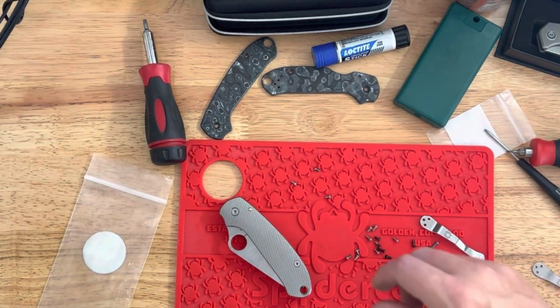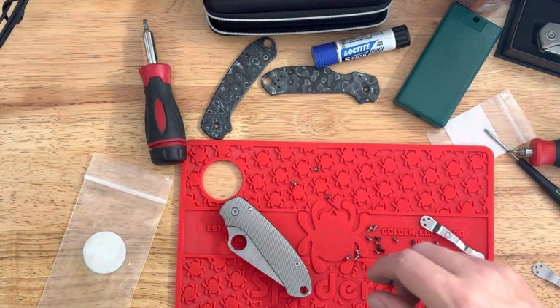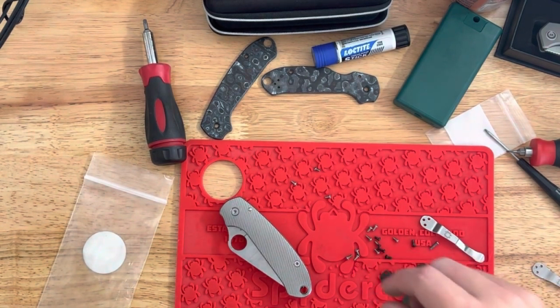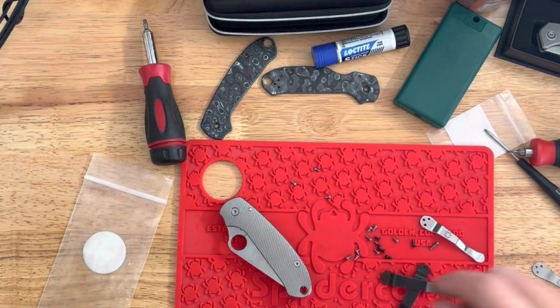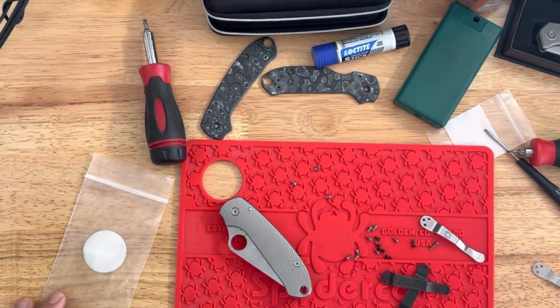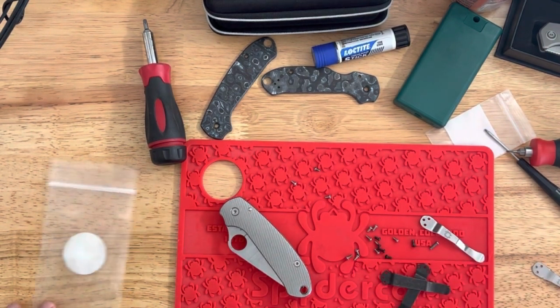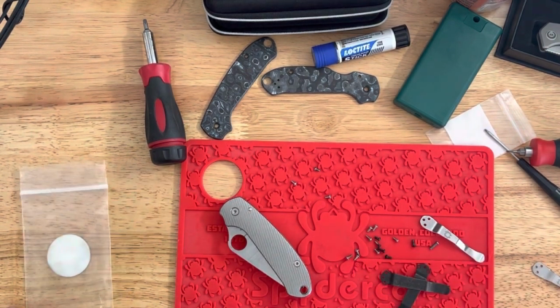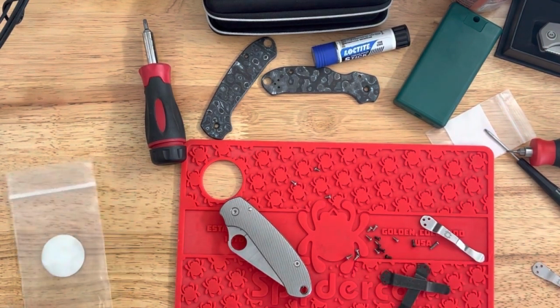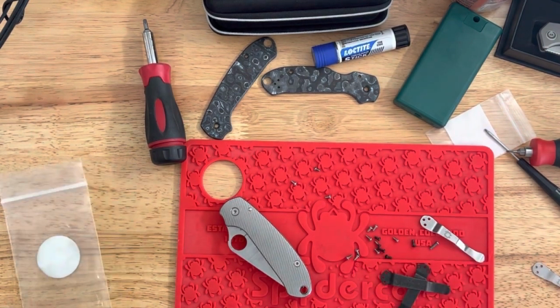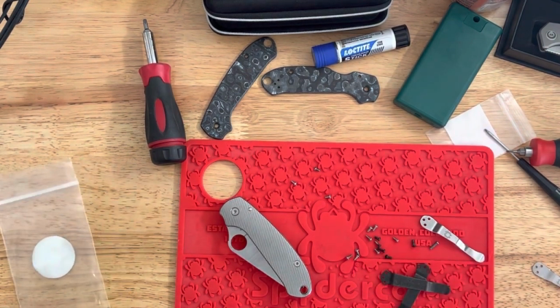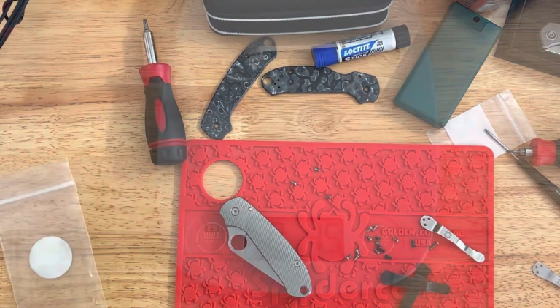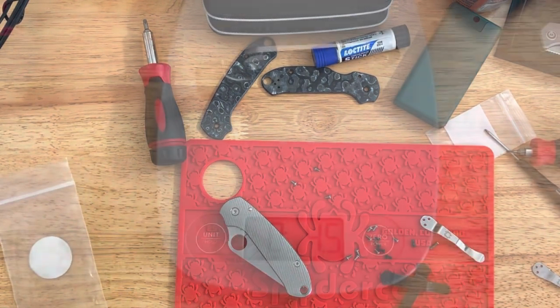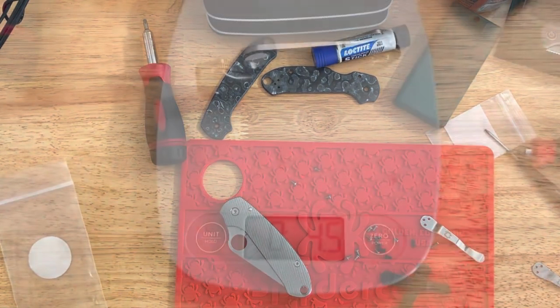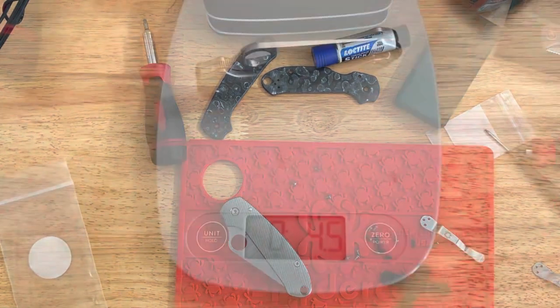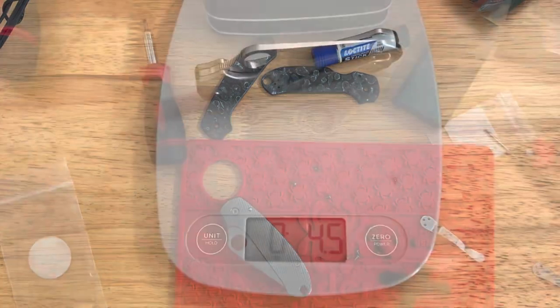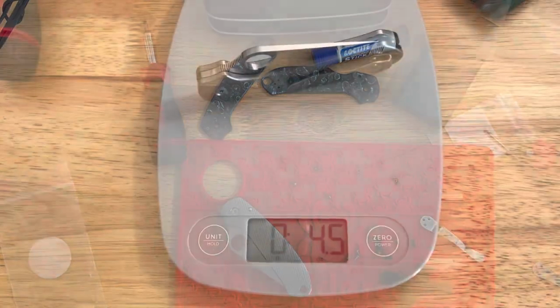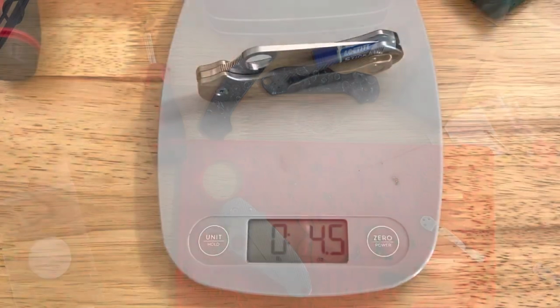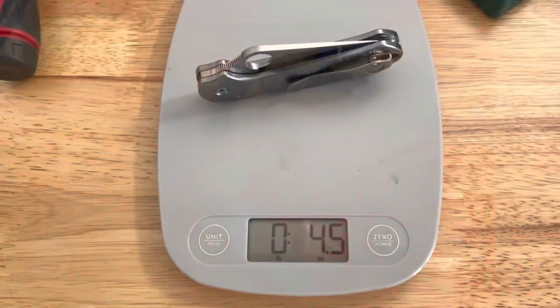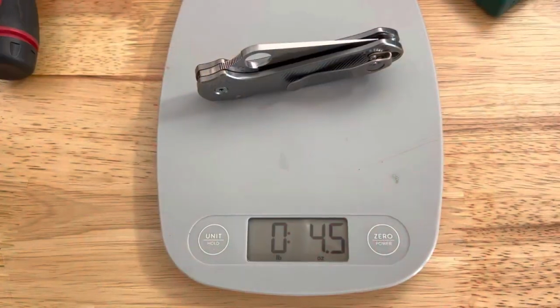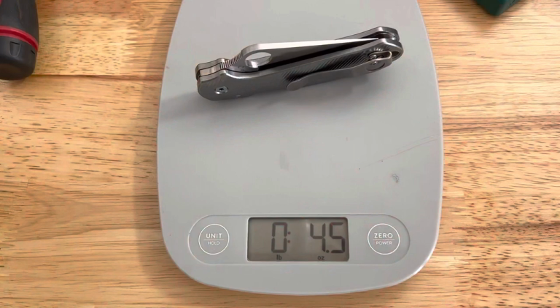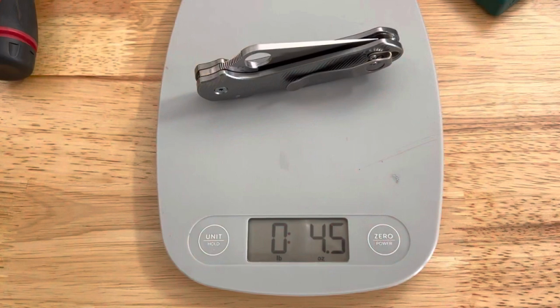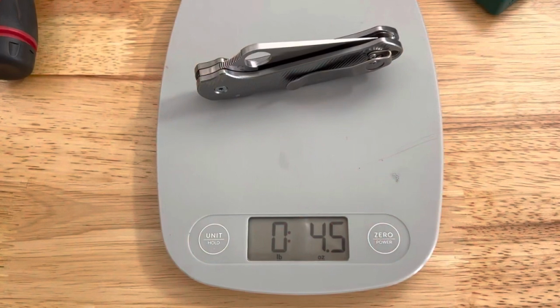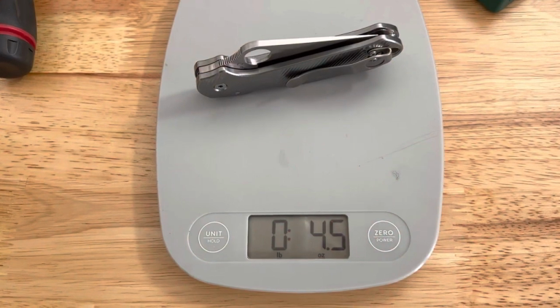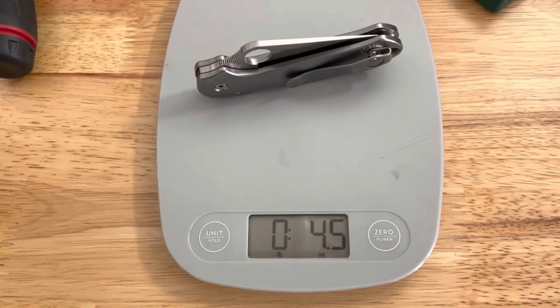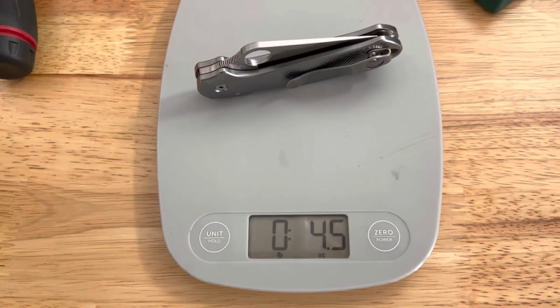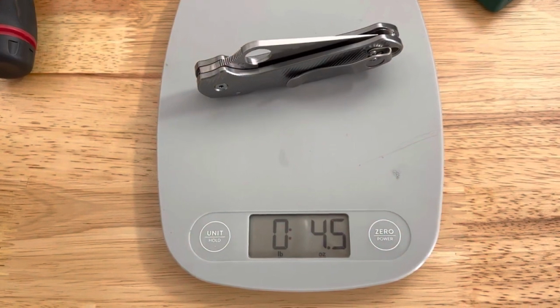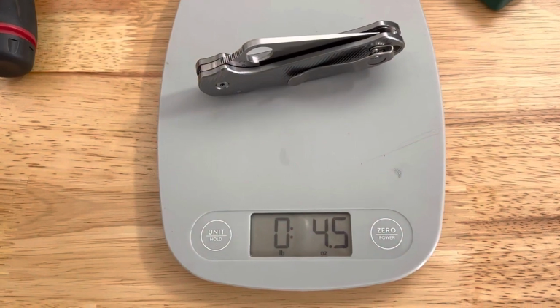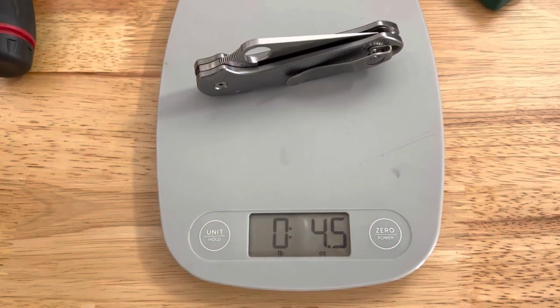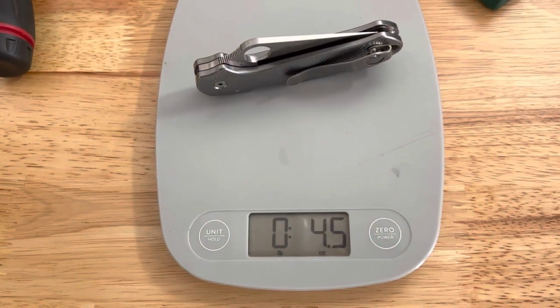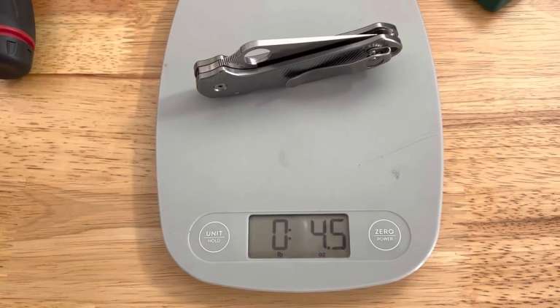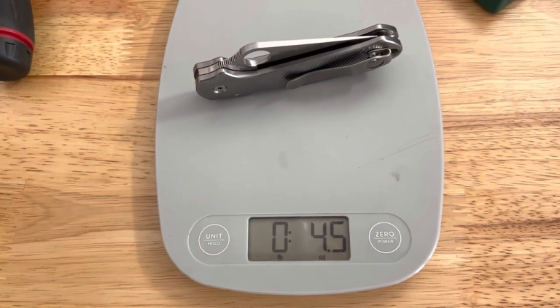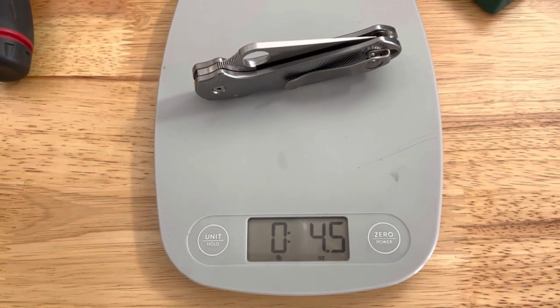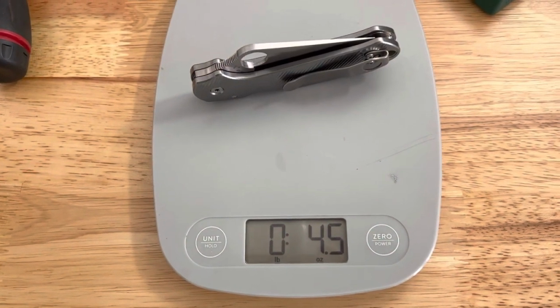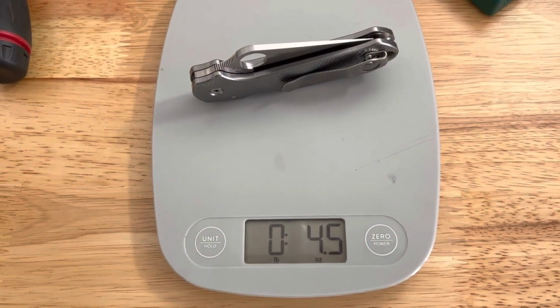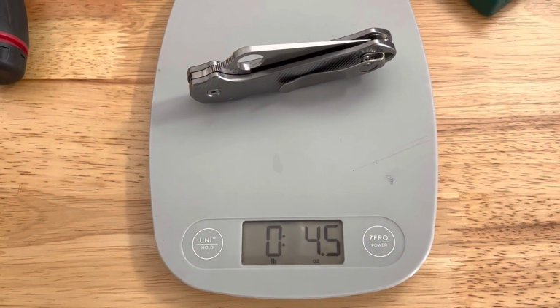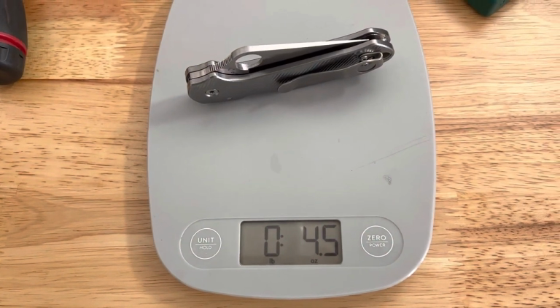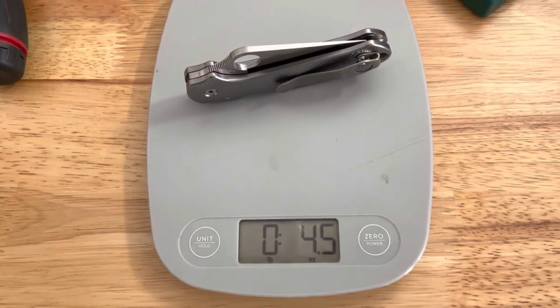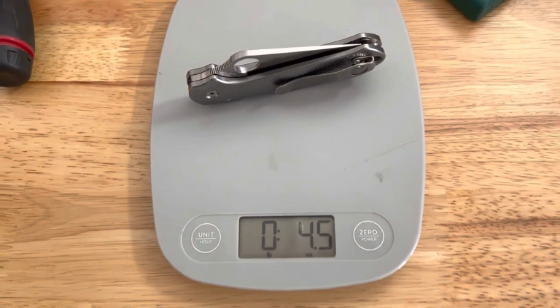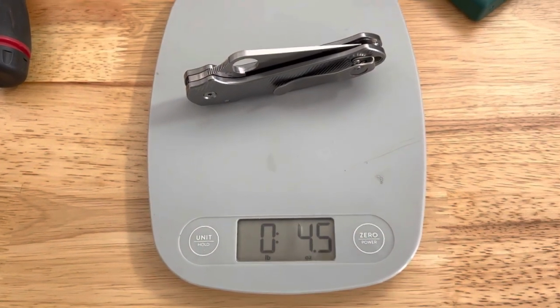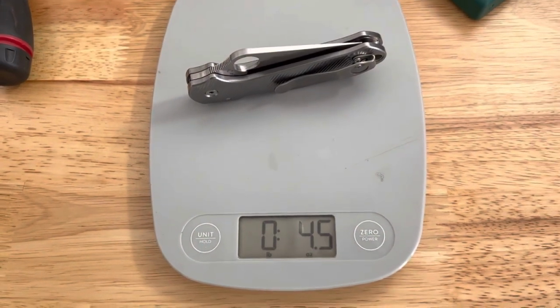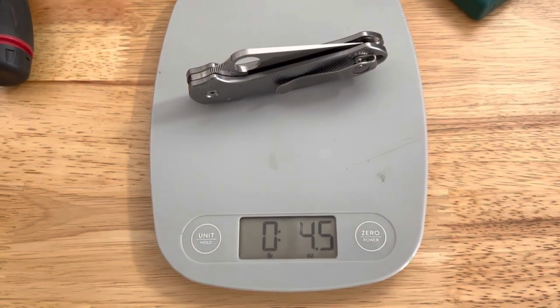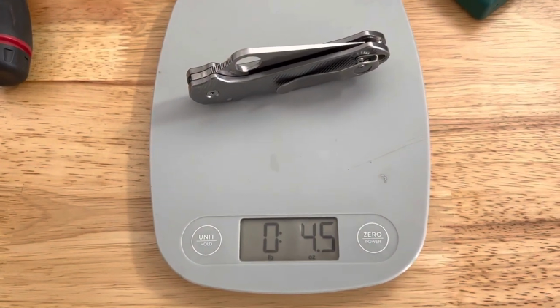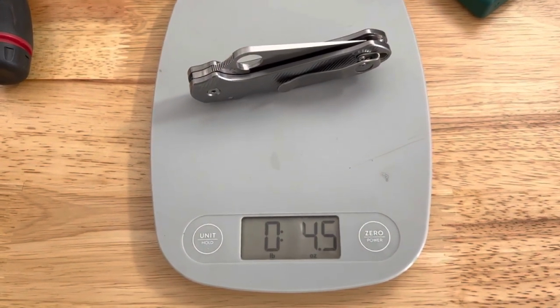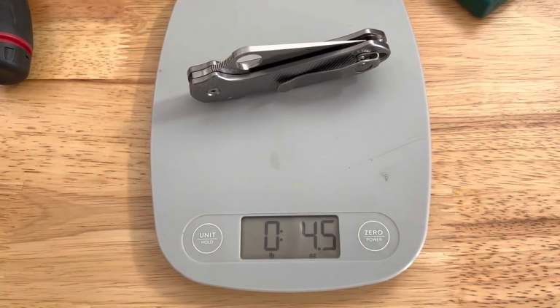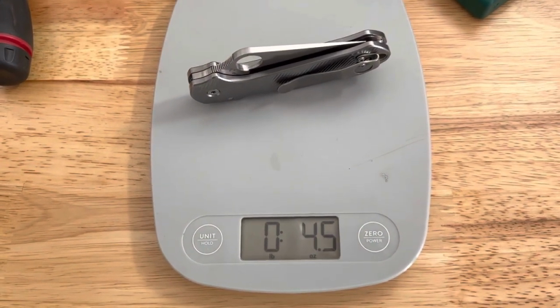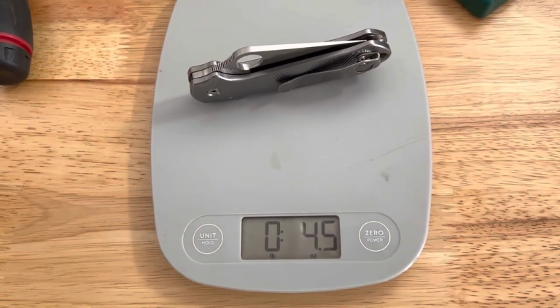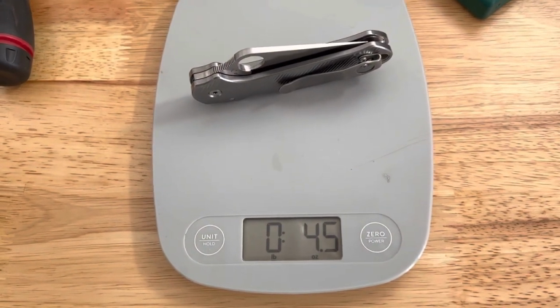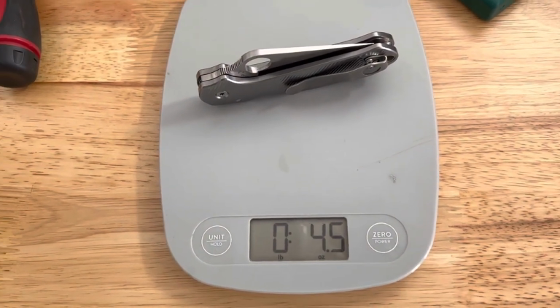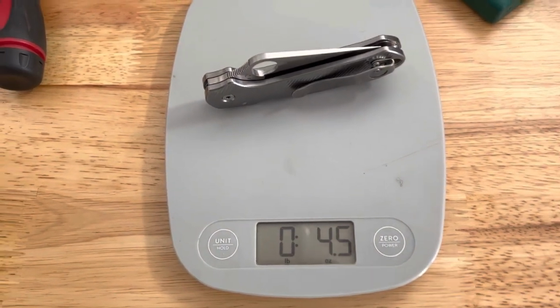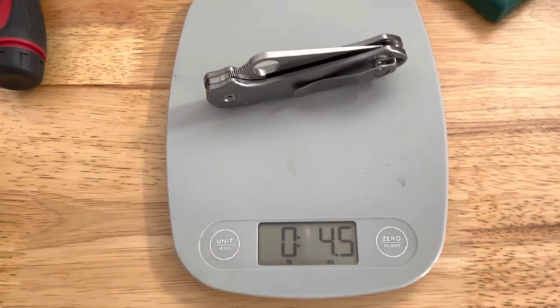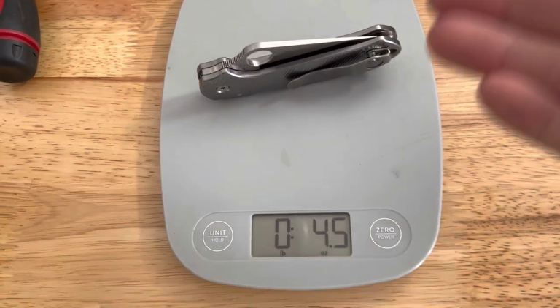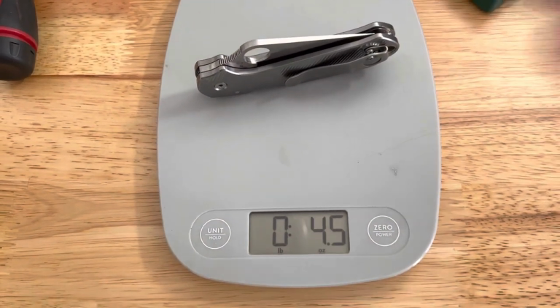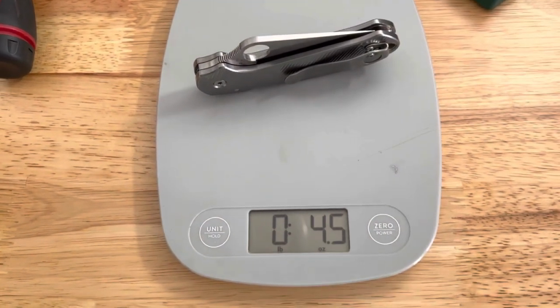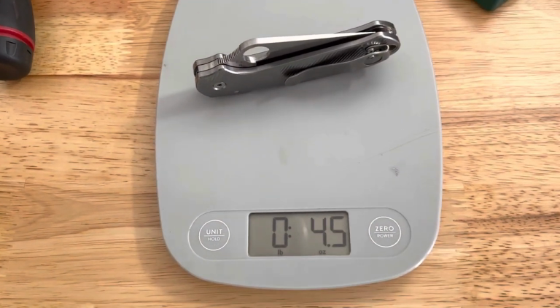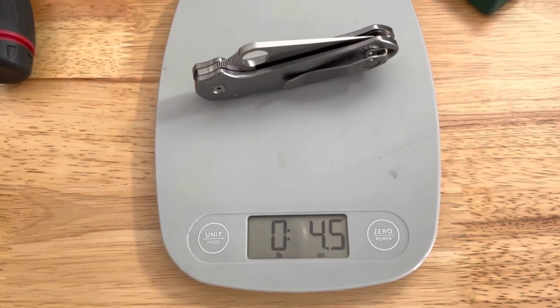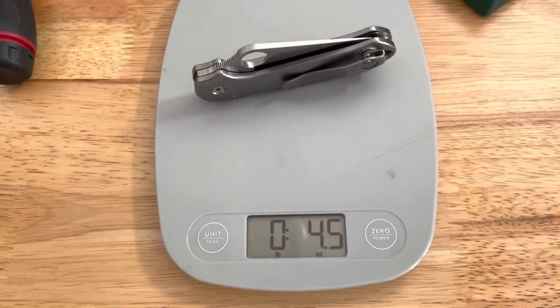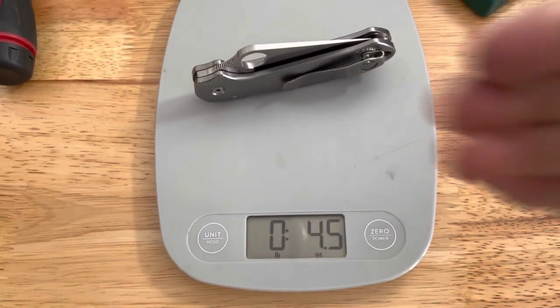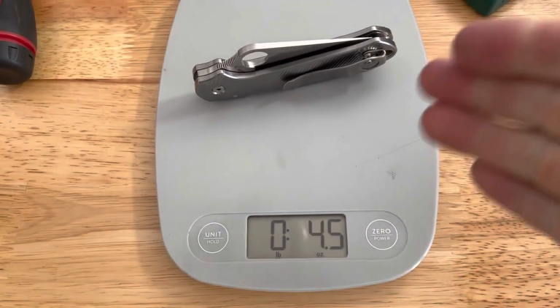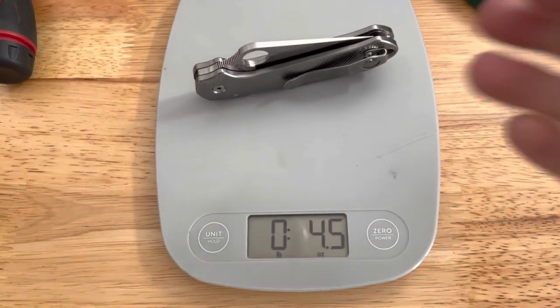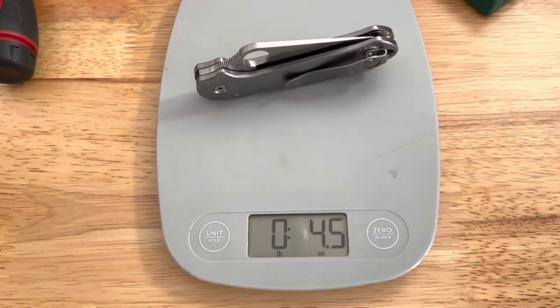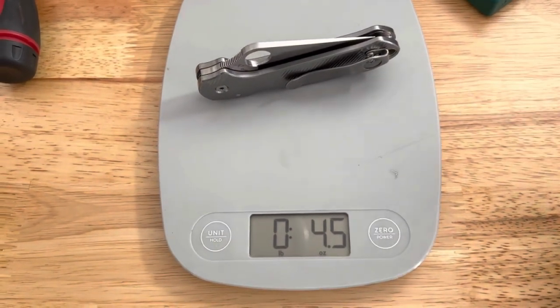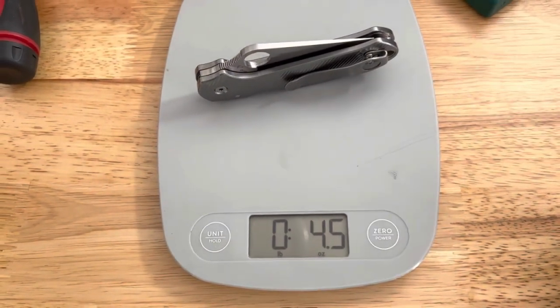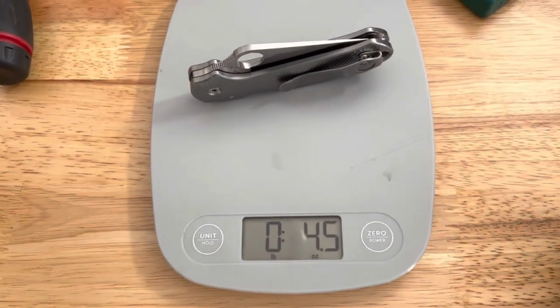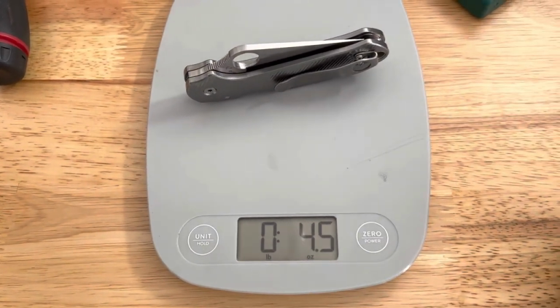Thanks for watching, and we'll see you next week. I realize that was still not in frame — there you go. There is the weight: 4.5 ounces with the scales installed, pocket clip and everything.